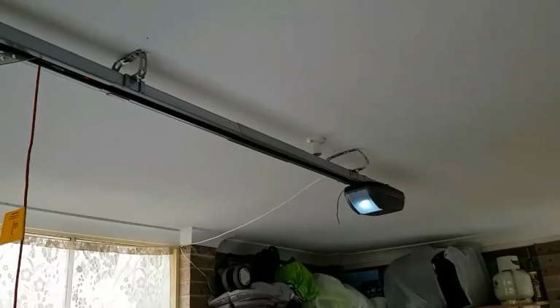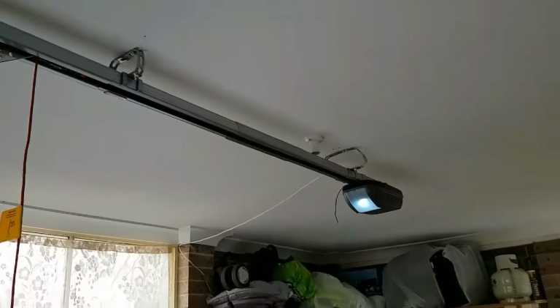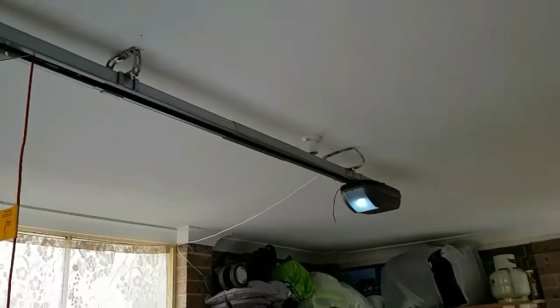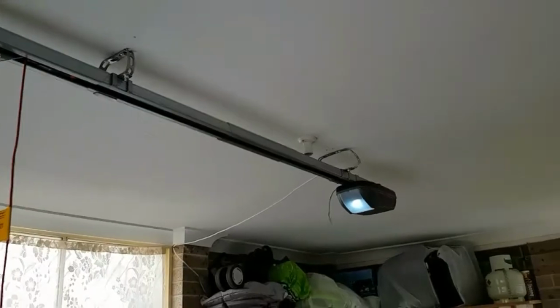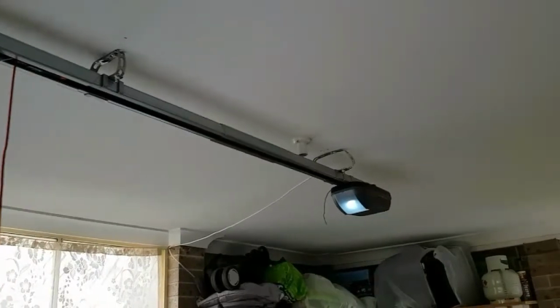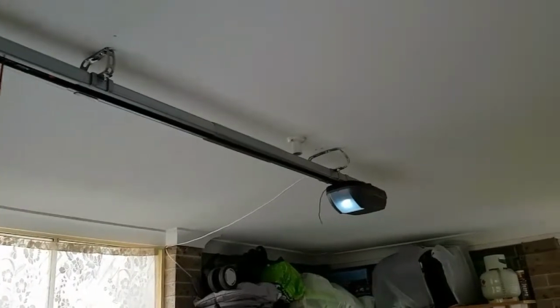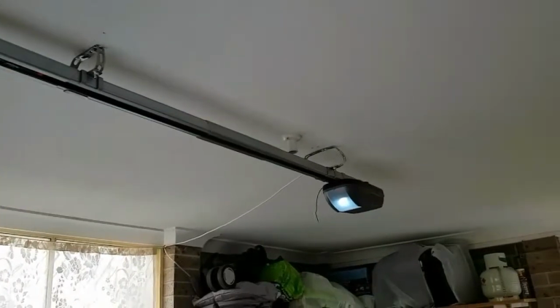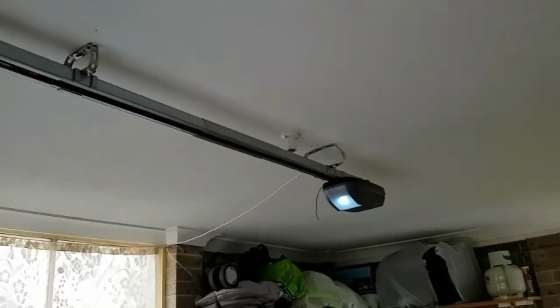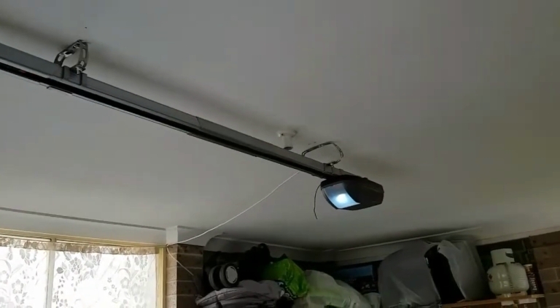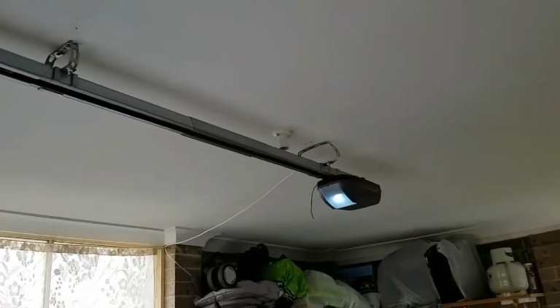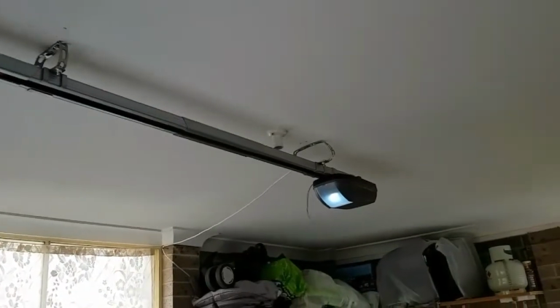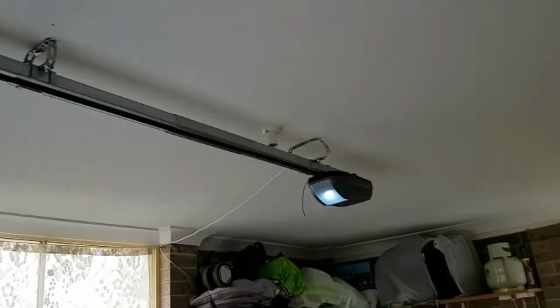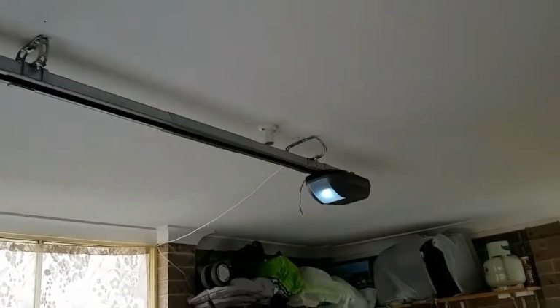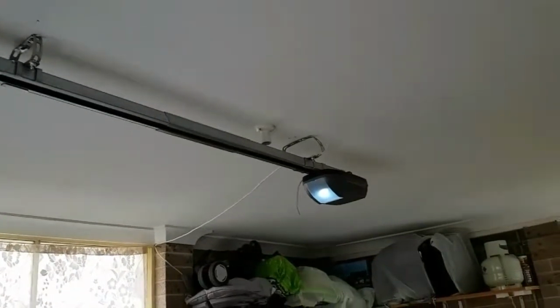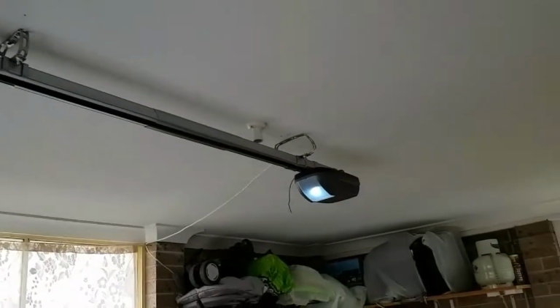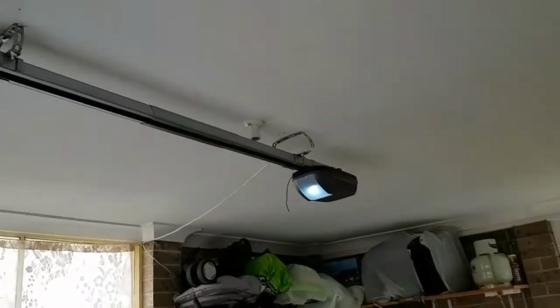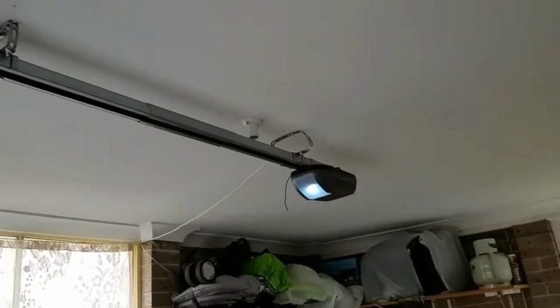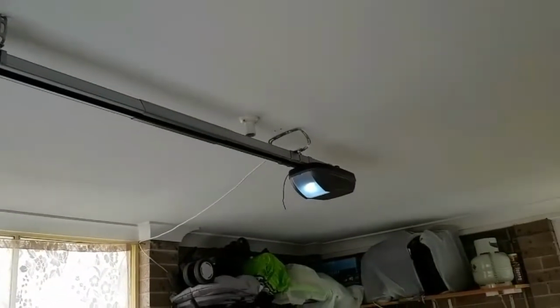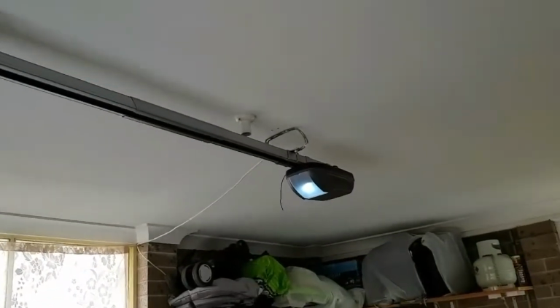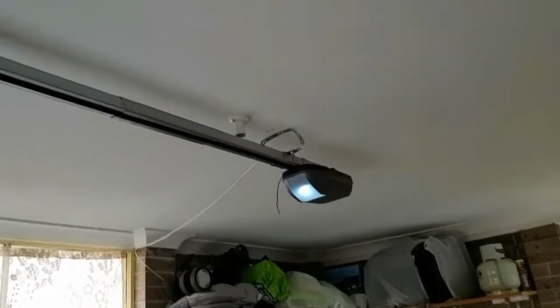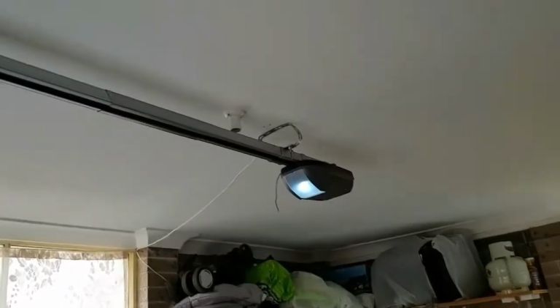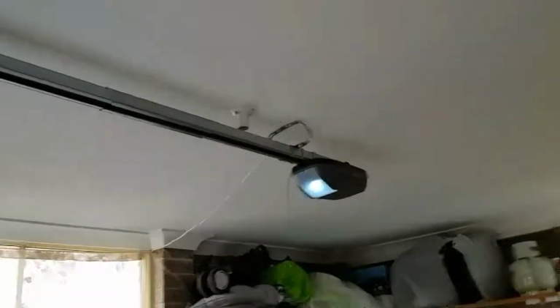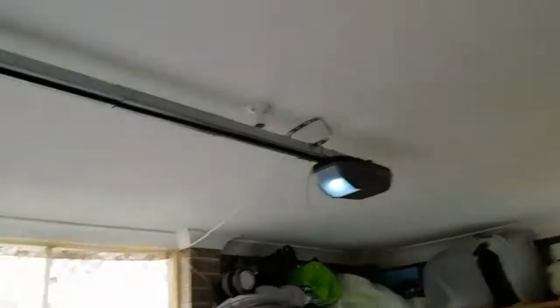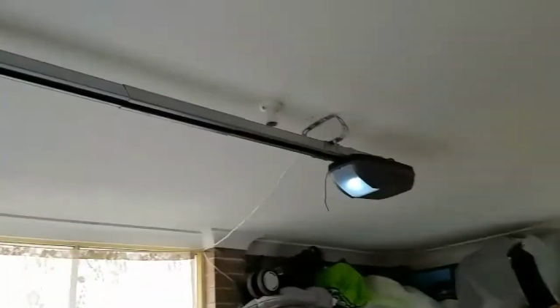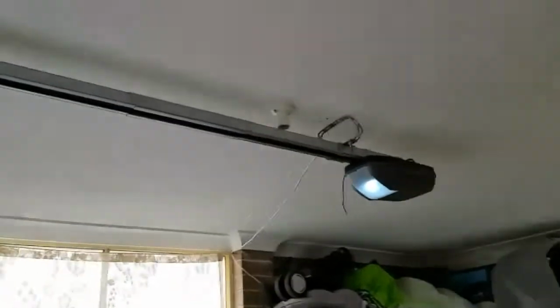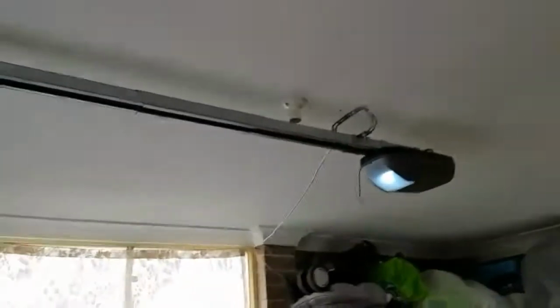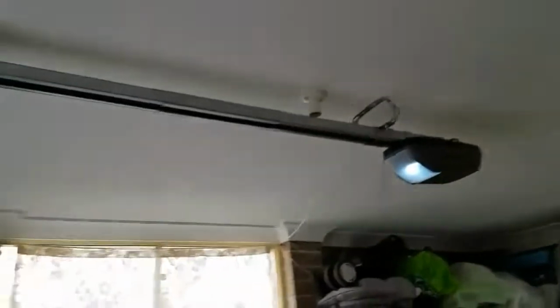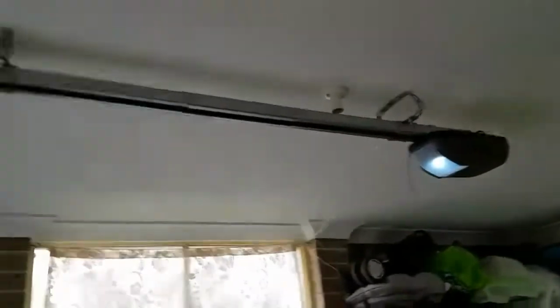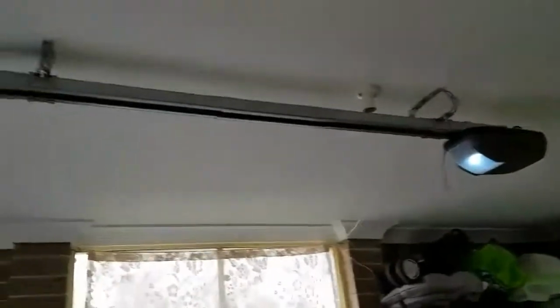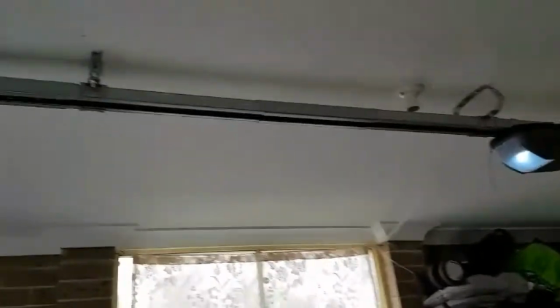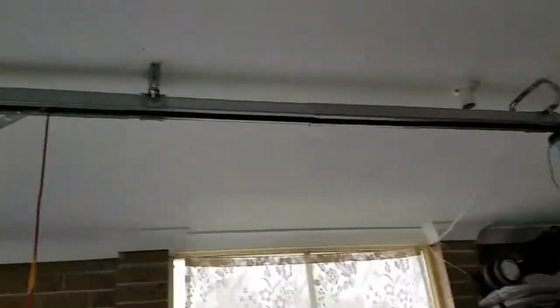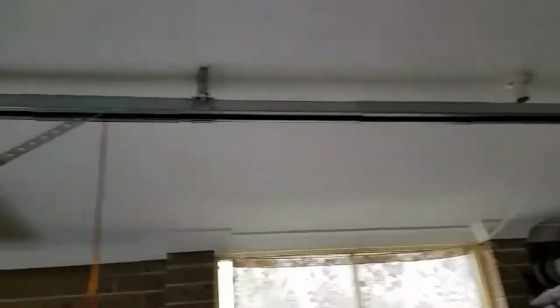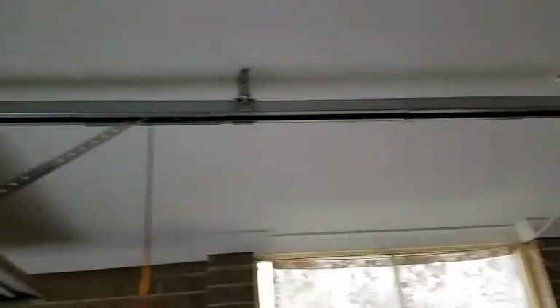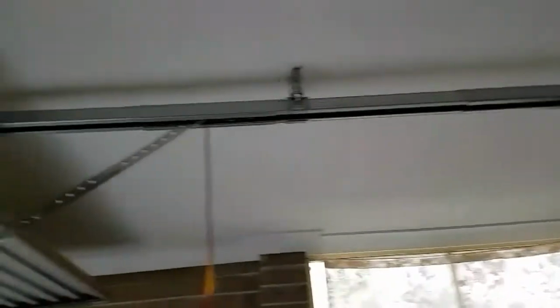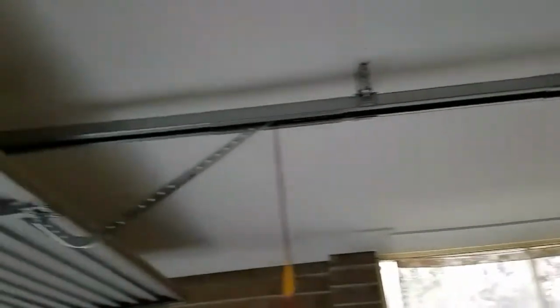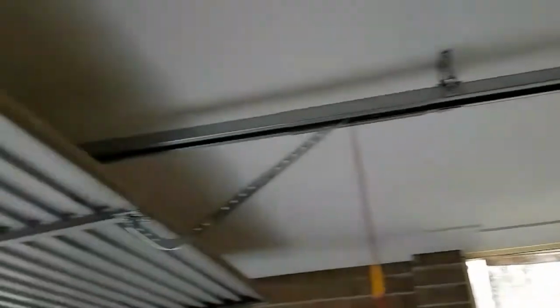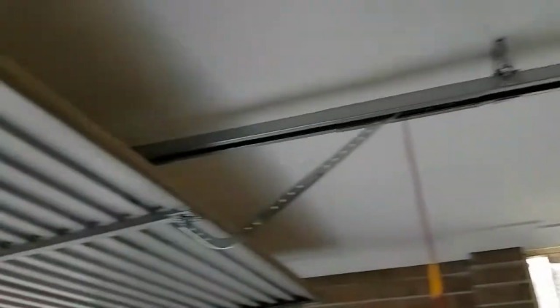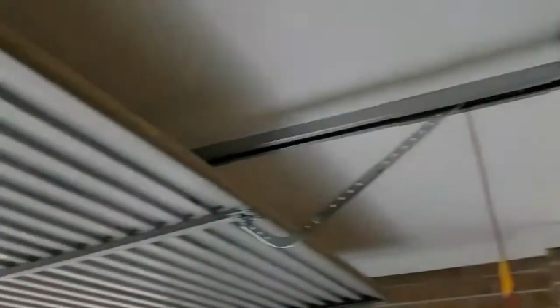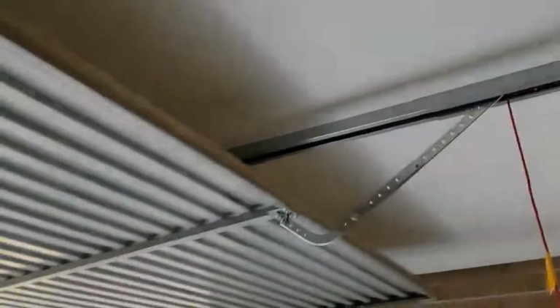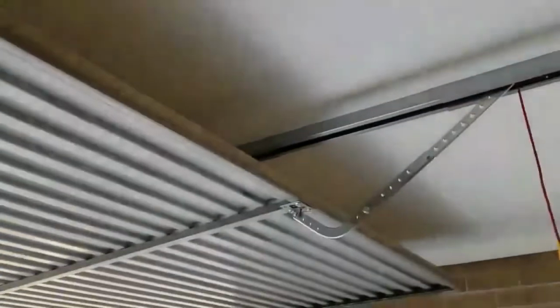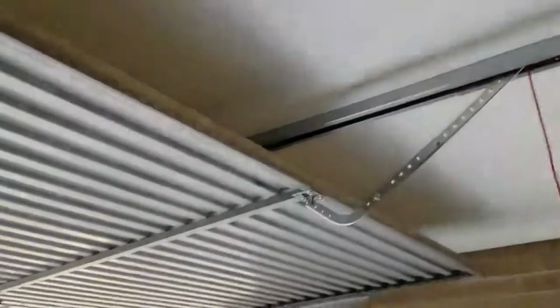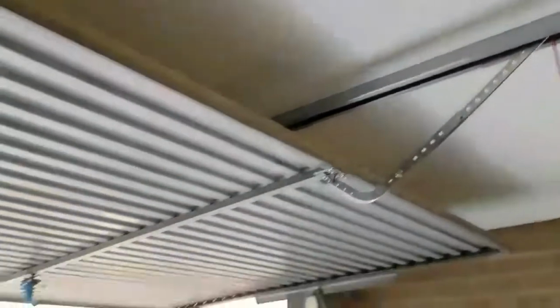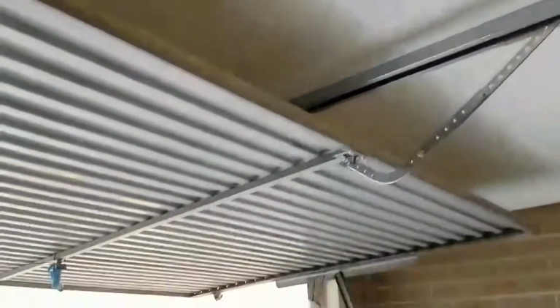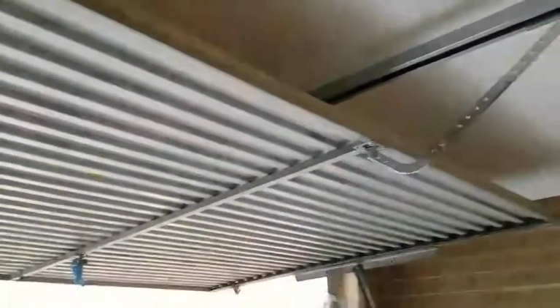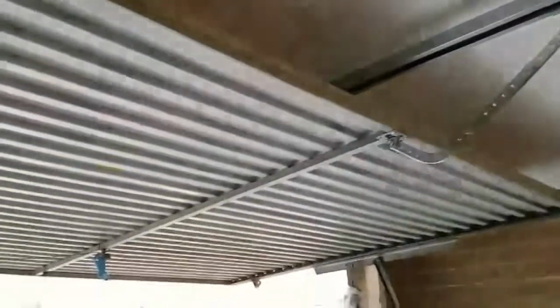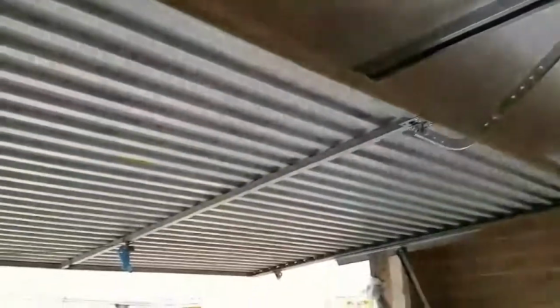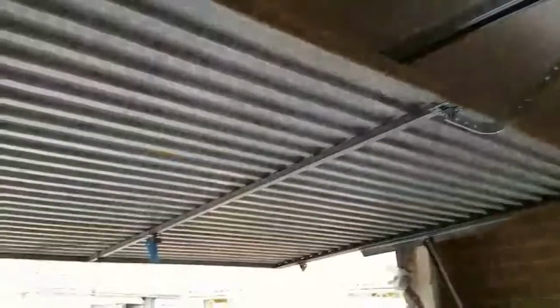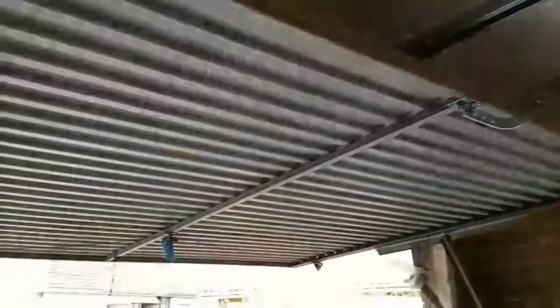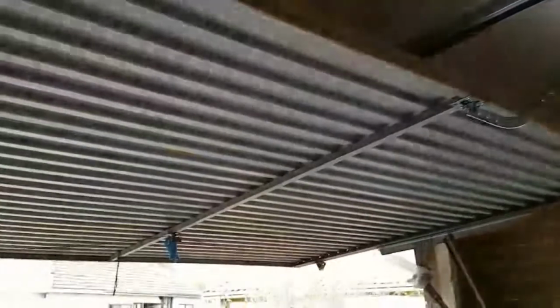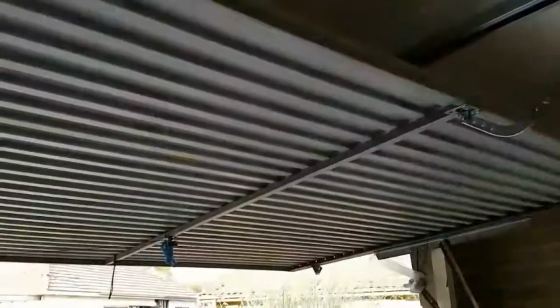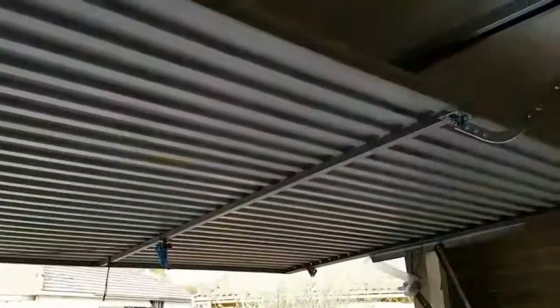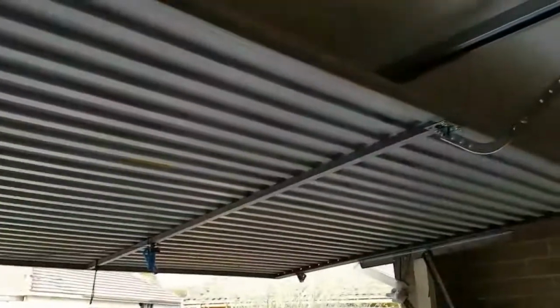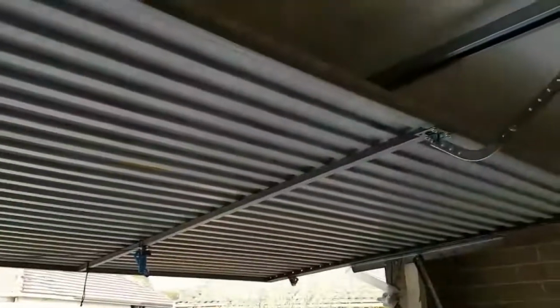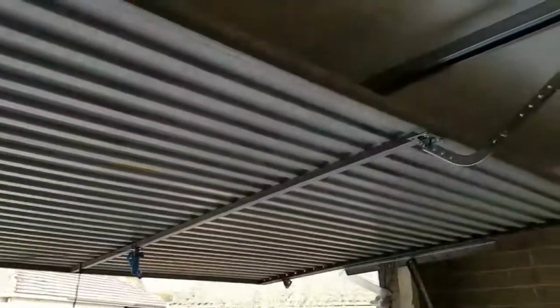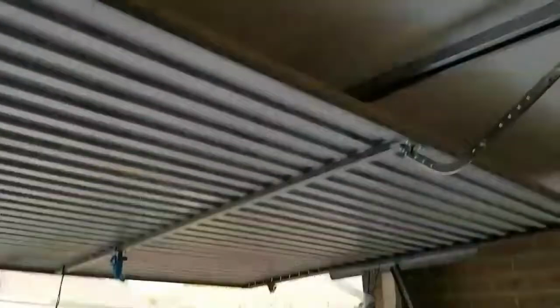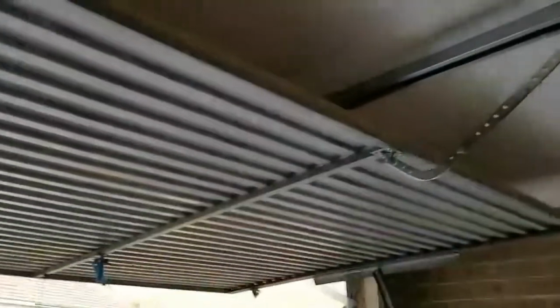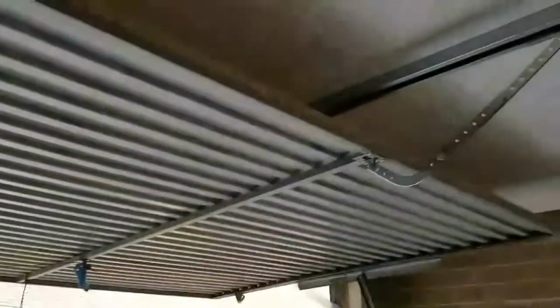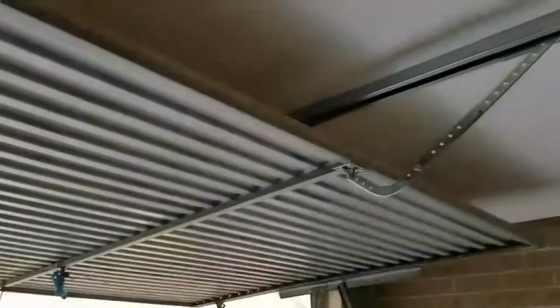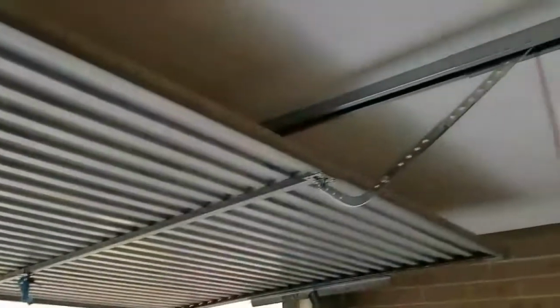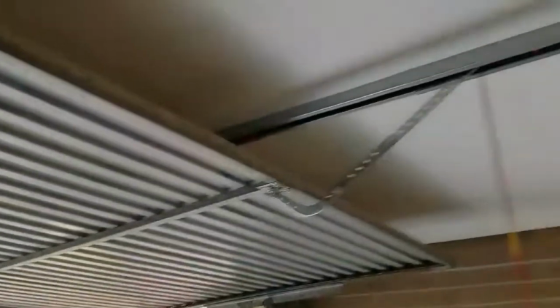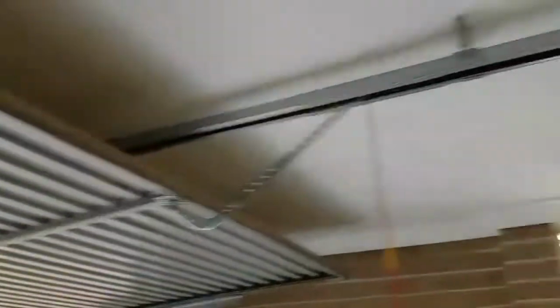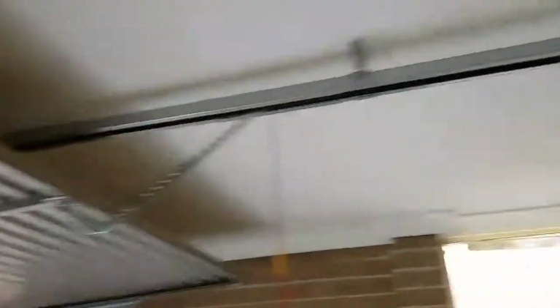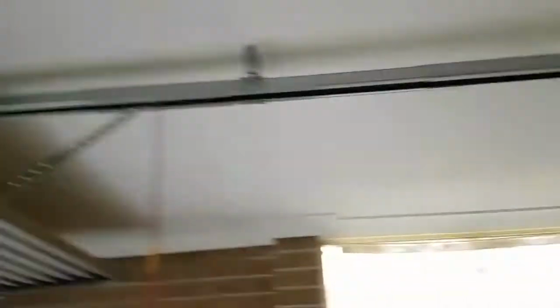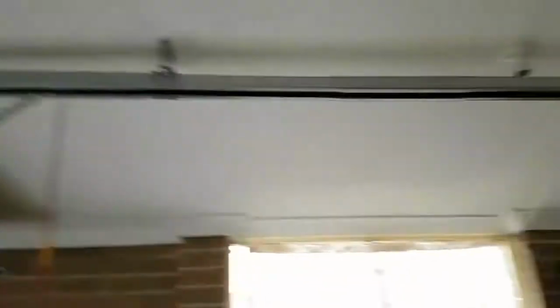Hello YouTube. I did this garage door opener yesterday, I did it all myself, and here's a short video on how I went about doing it.